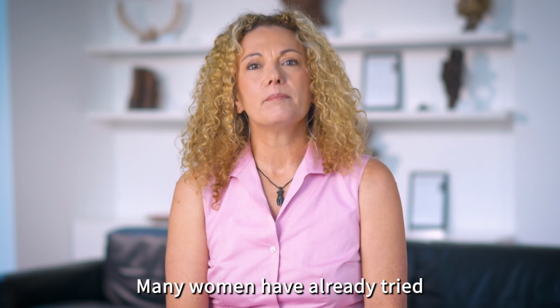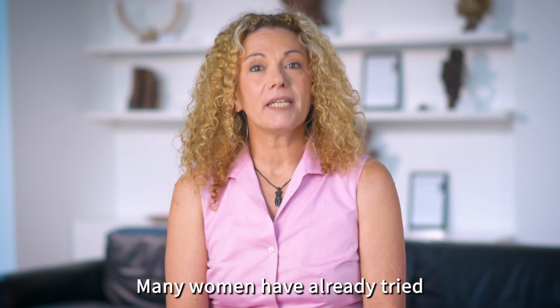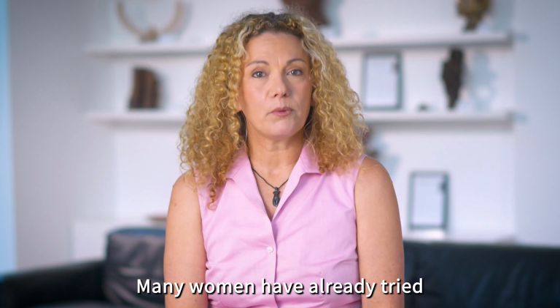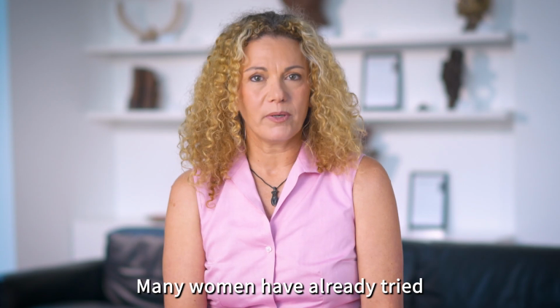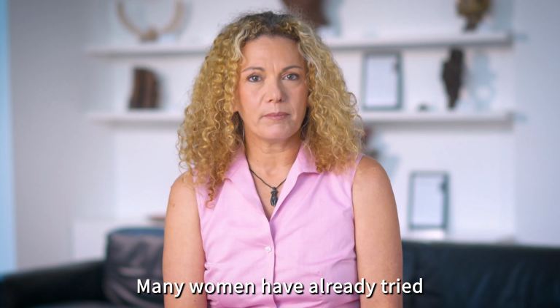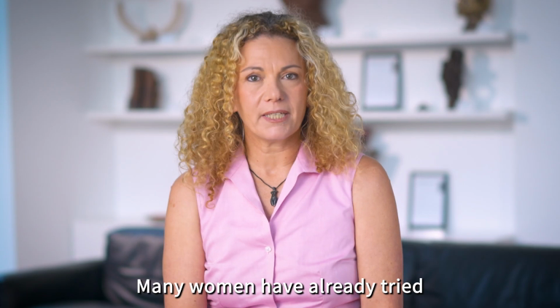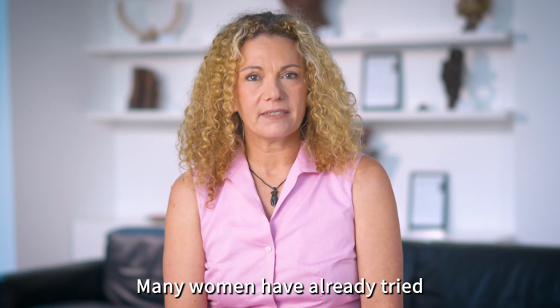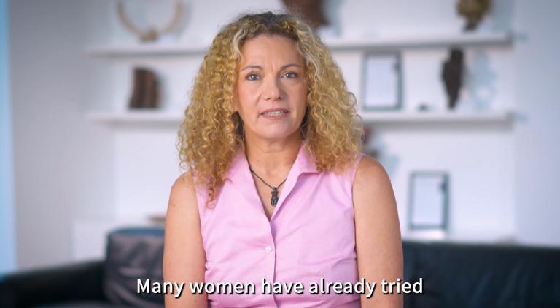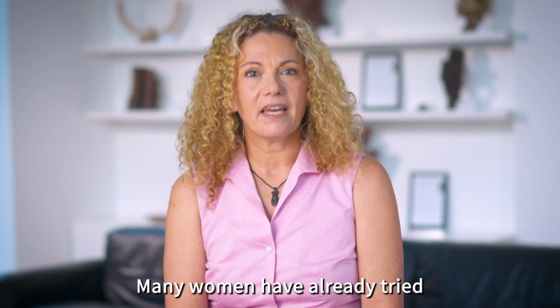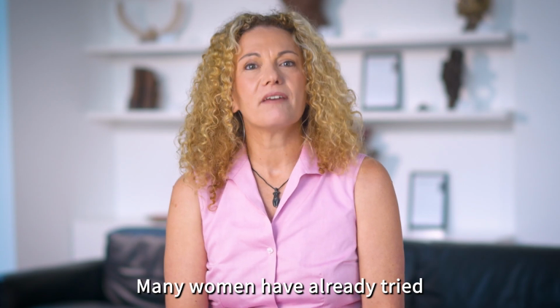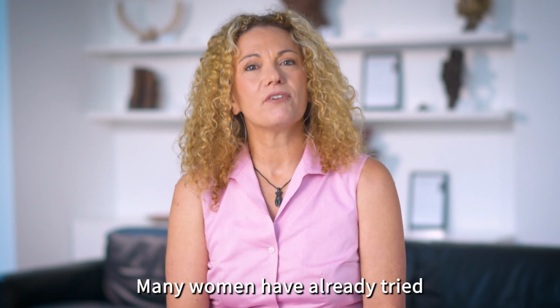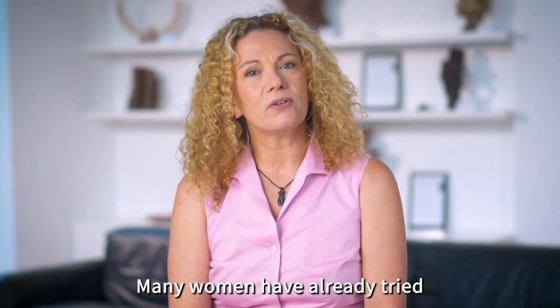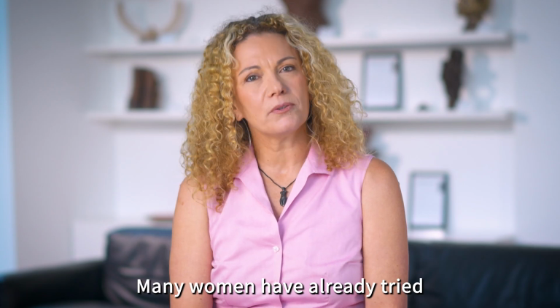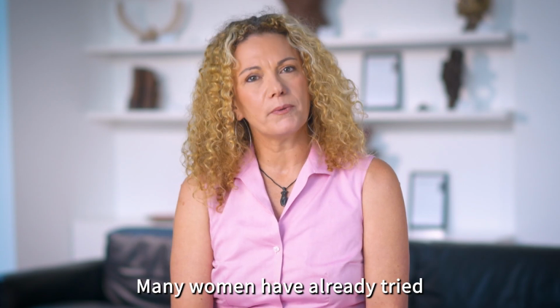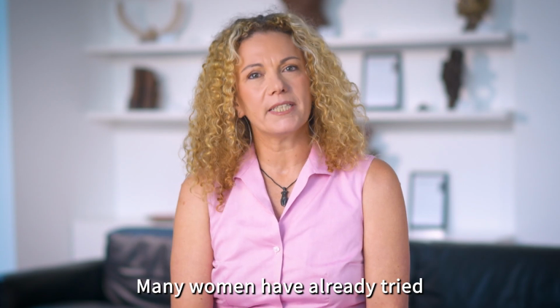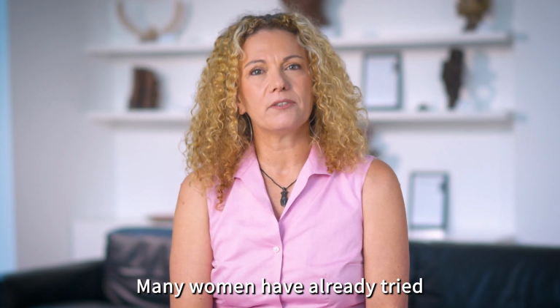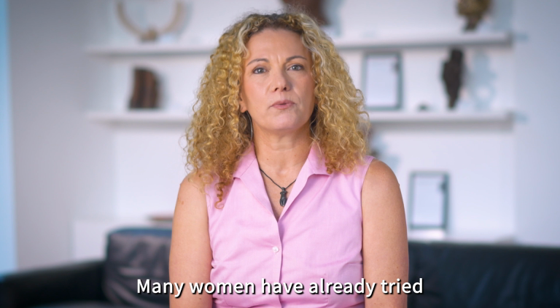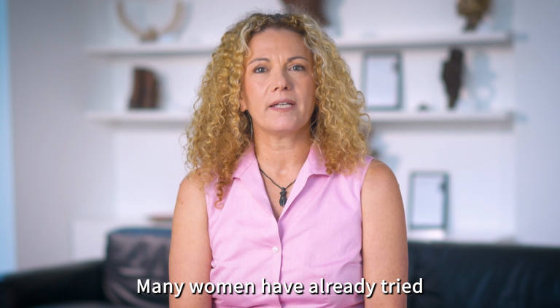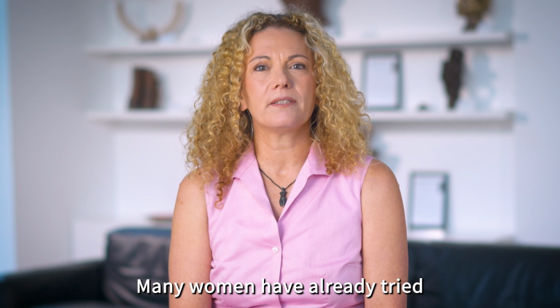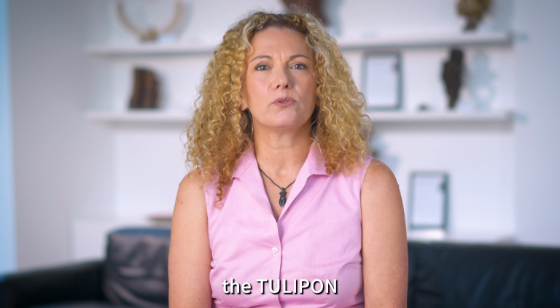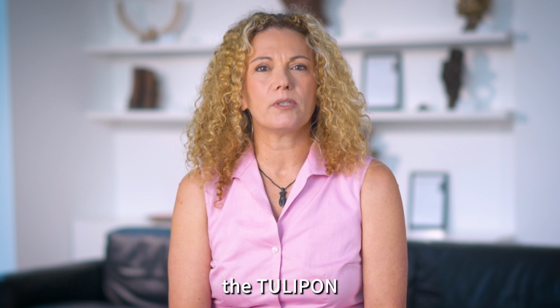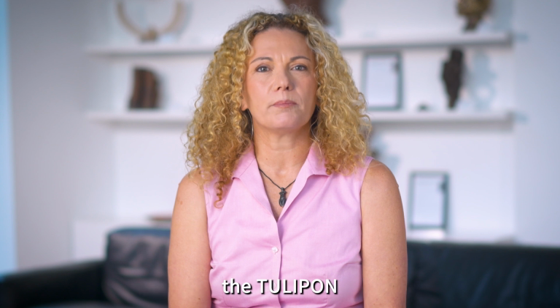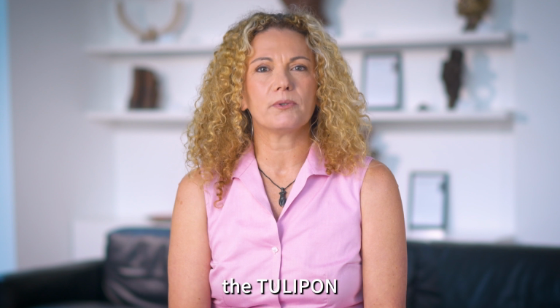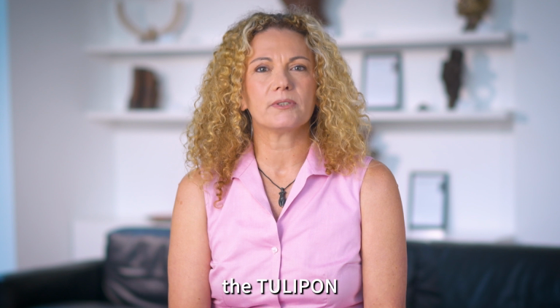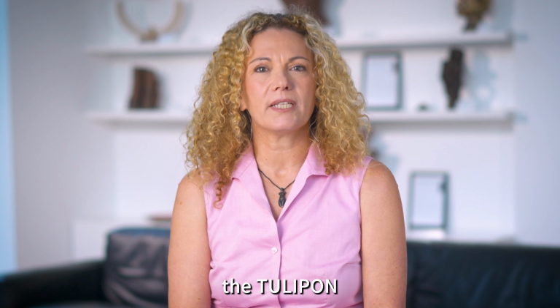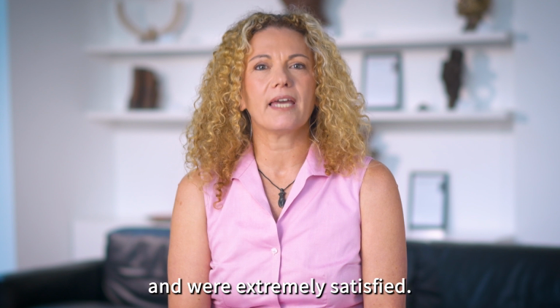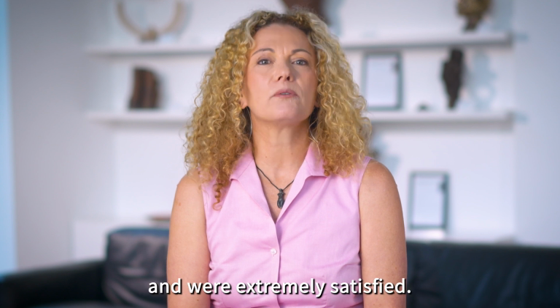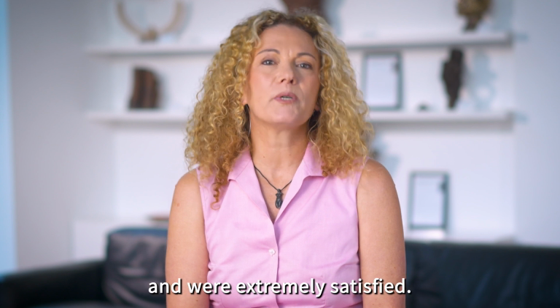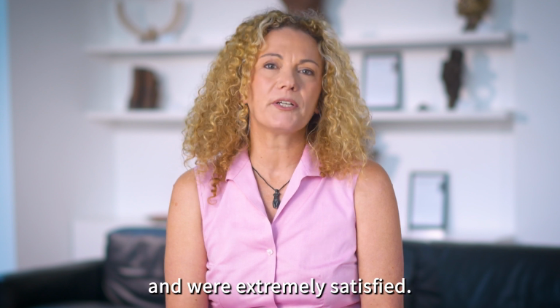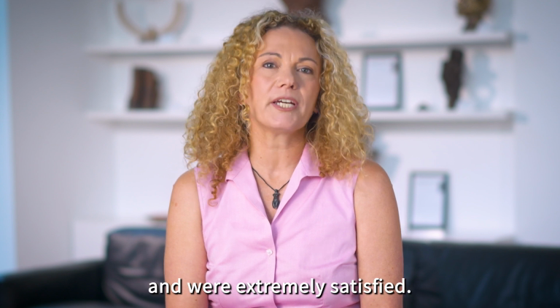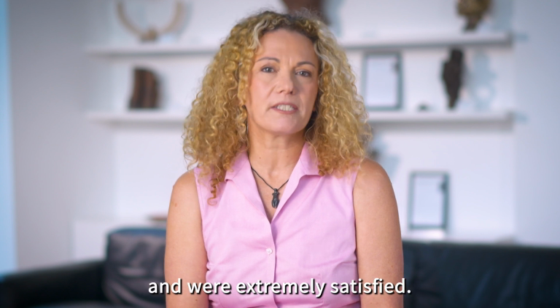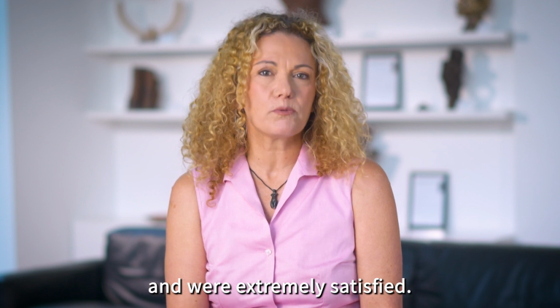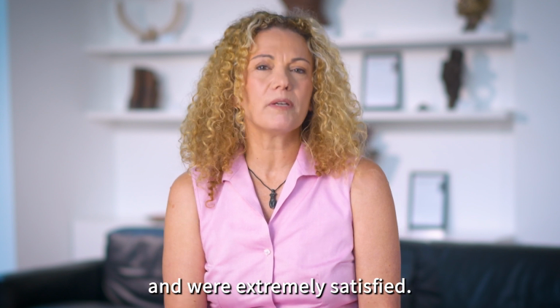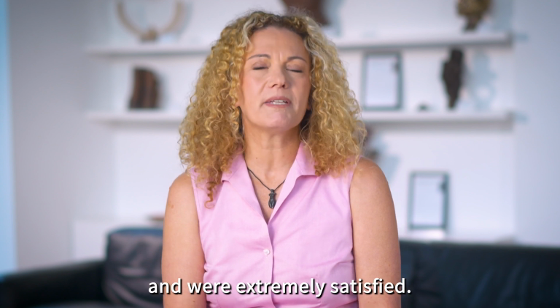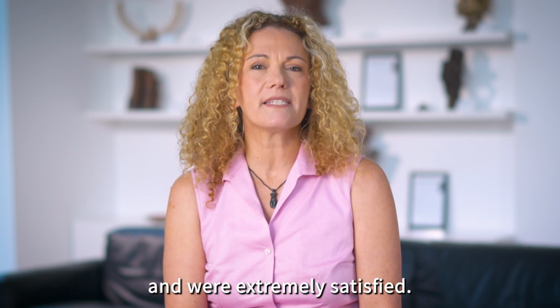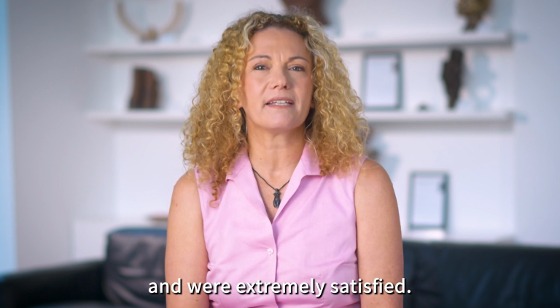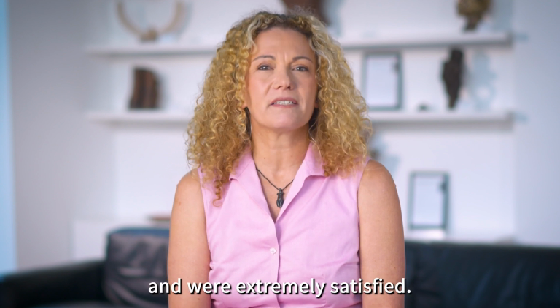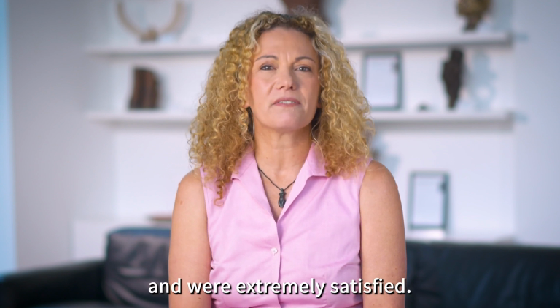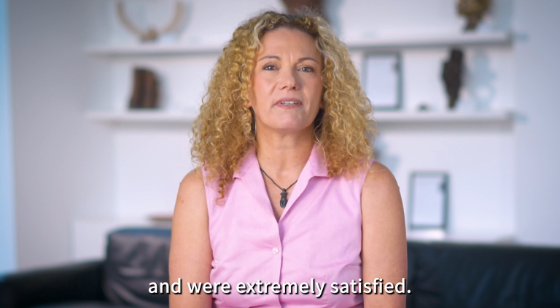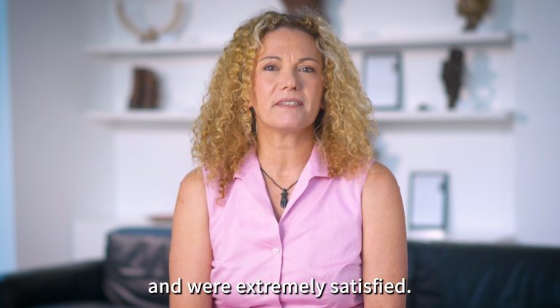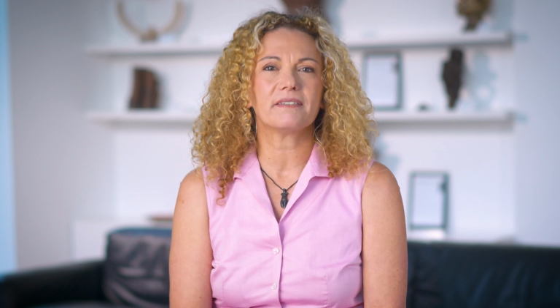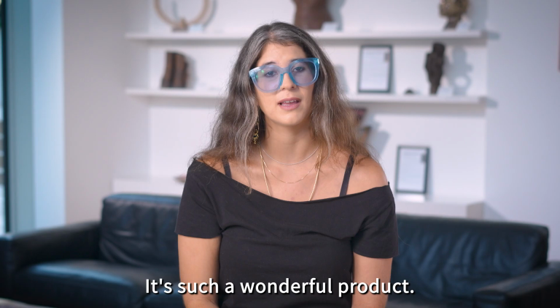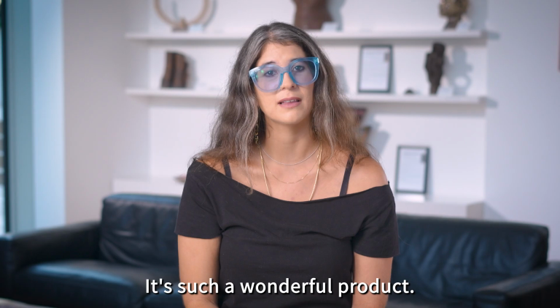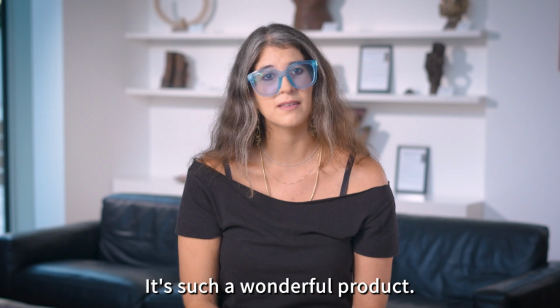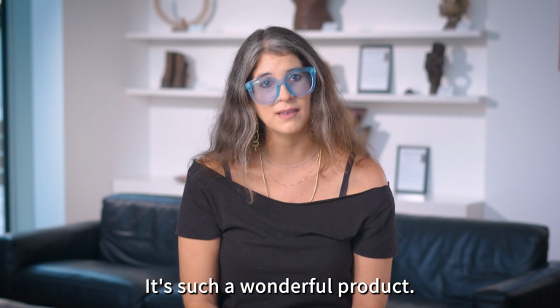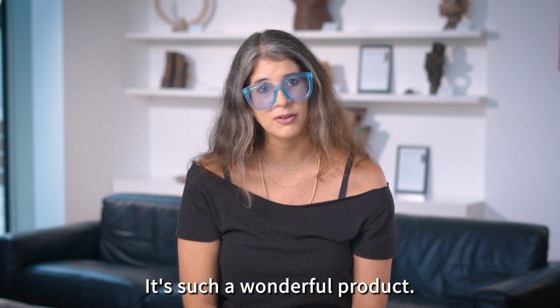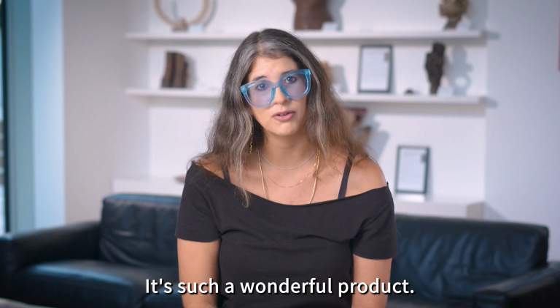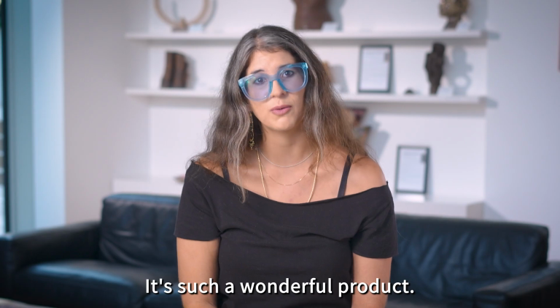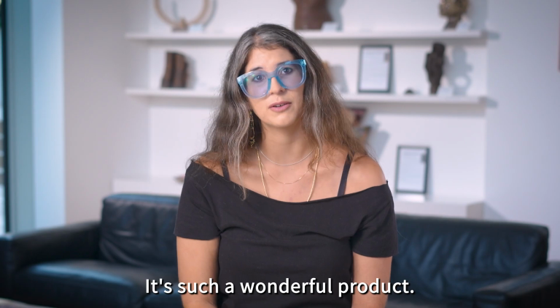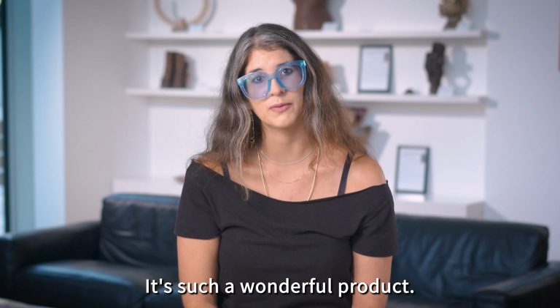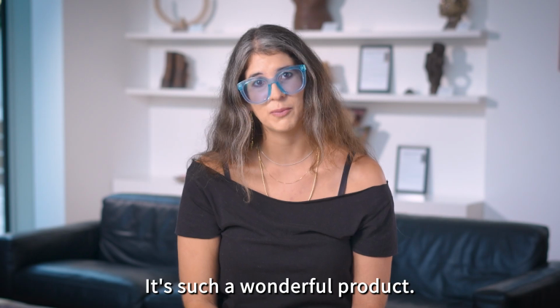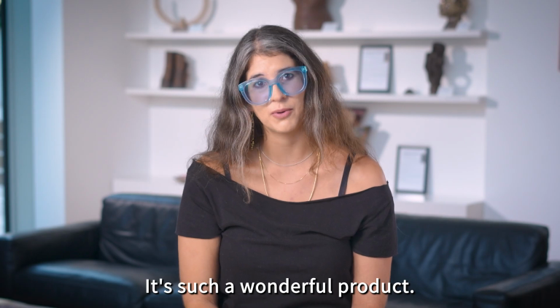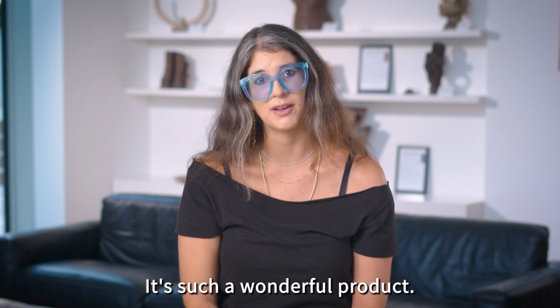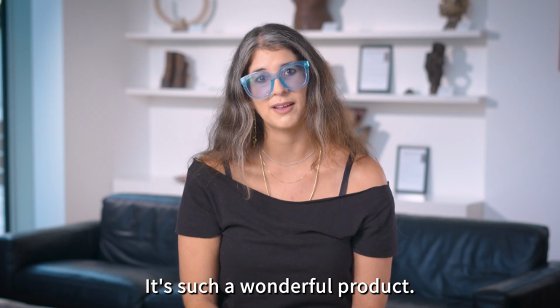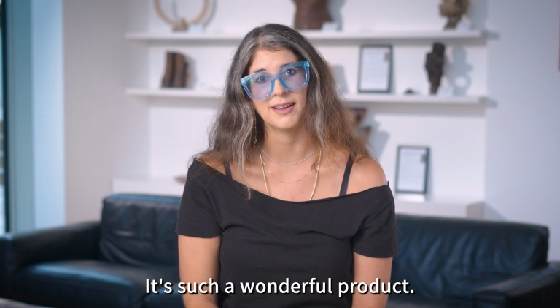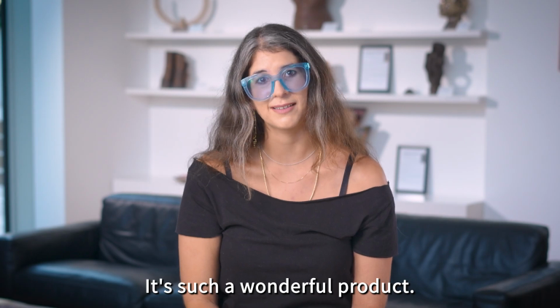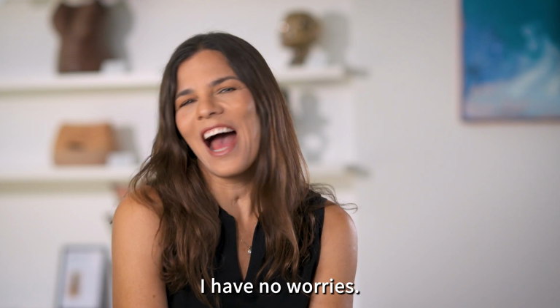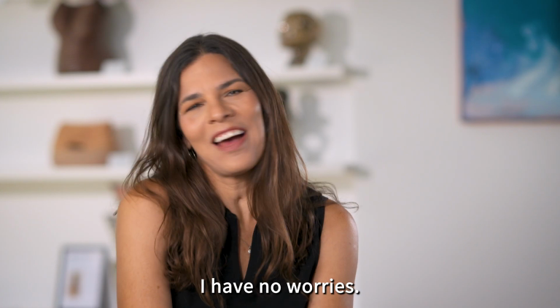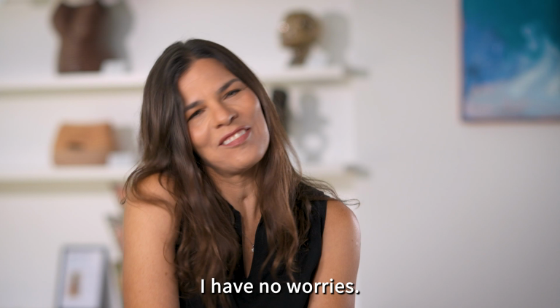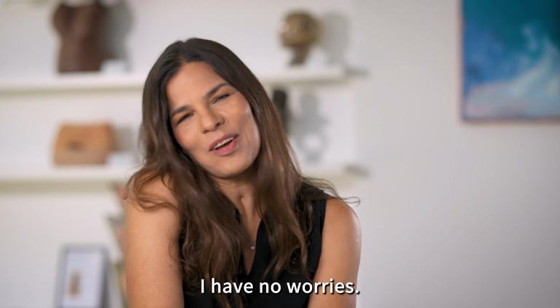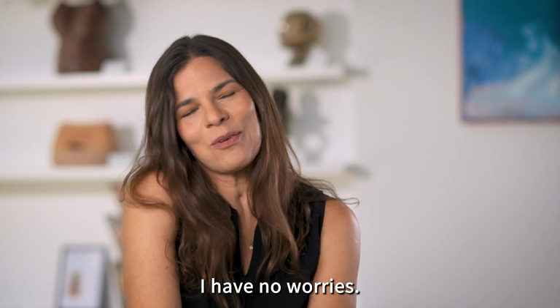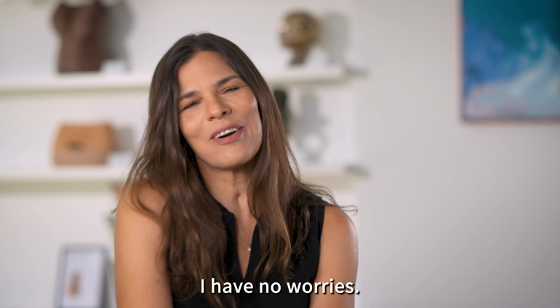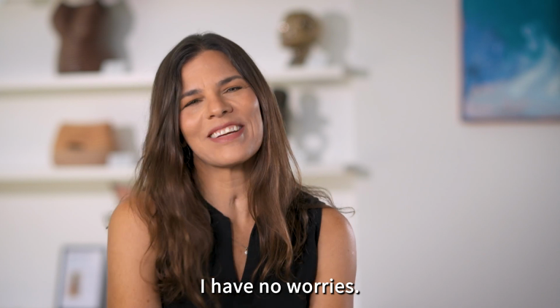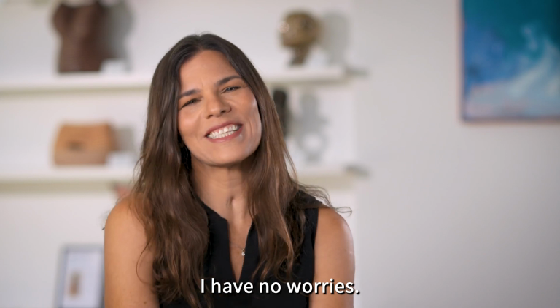Many women have already tried the Tulipon and were extremely satisfied. It's such a wonderful product. I have no worries.